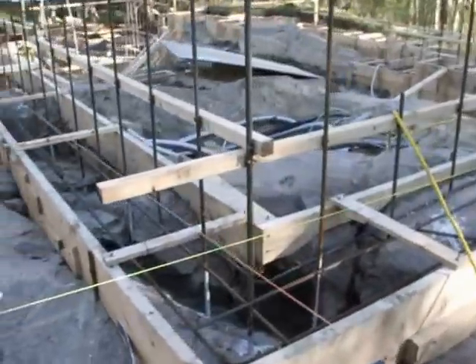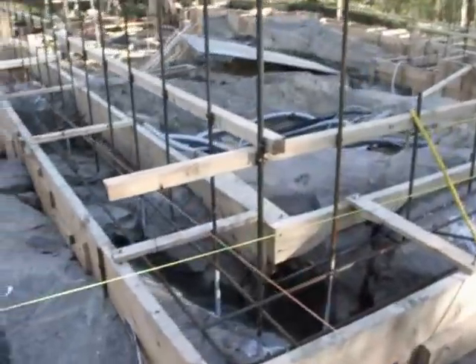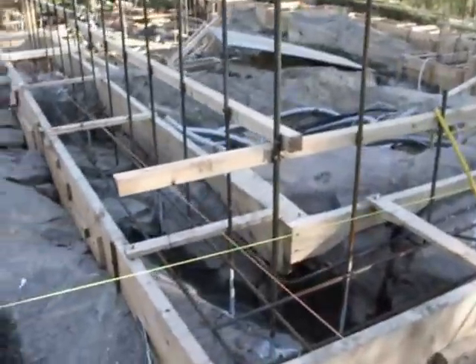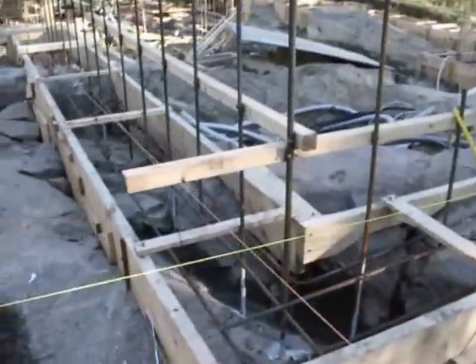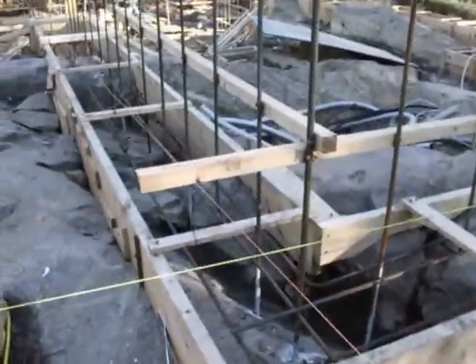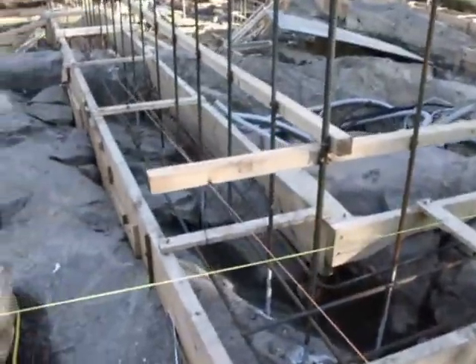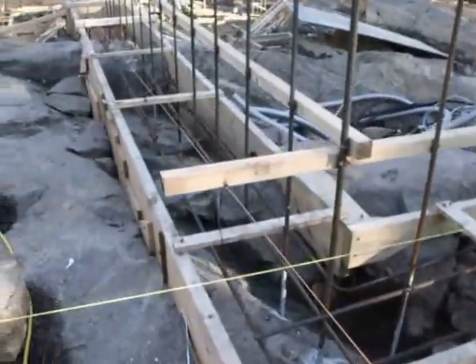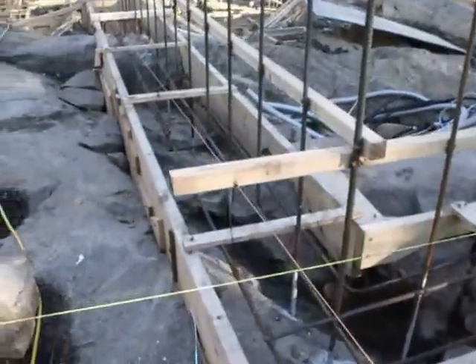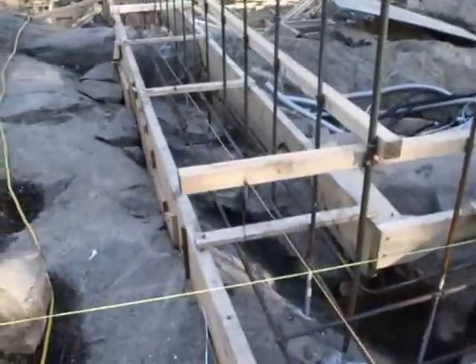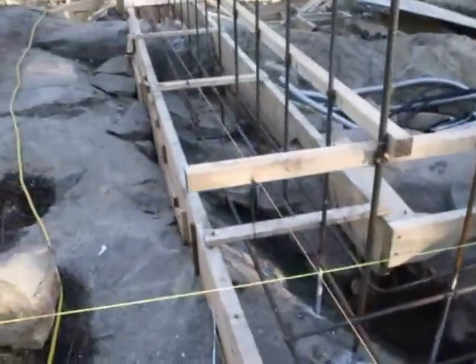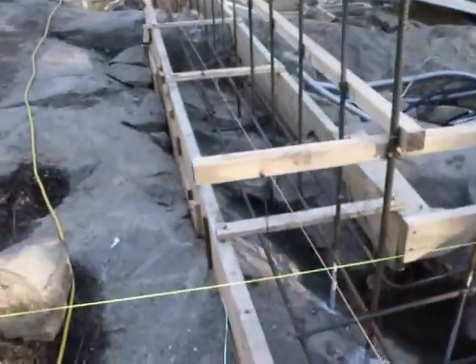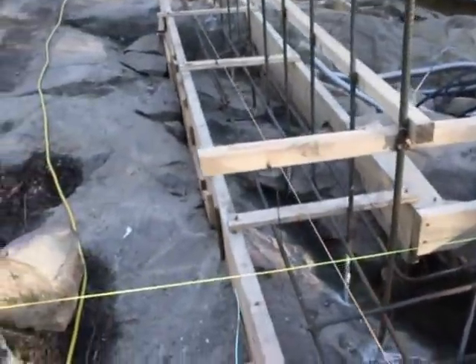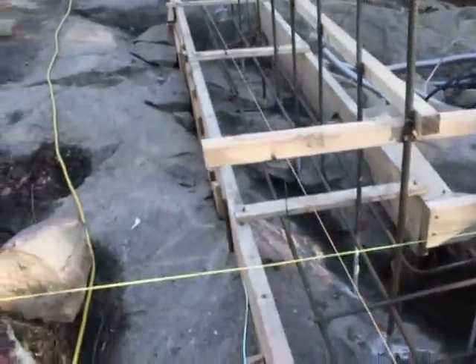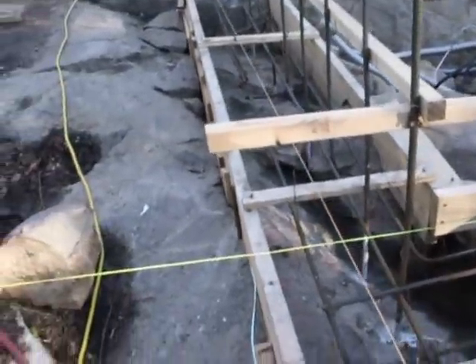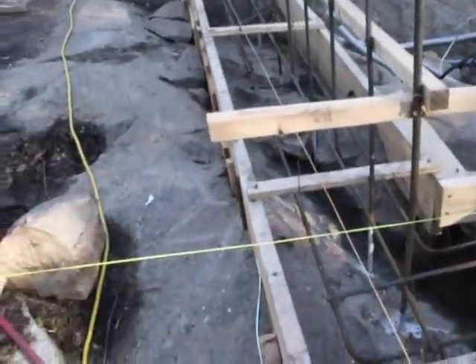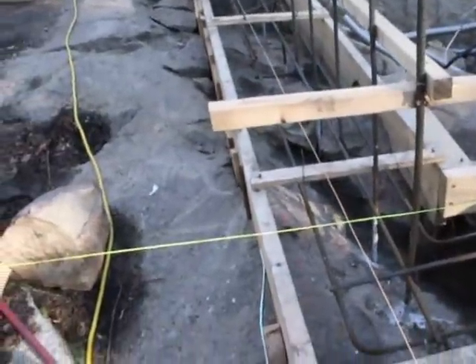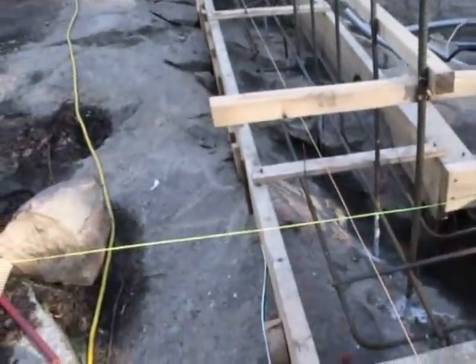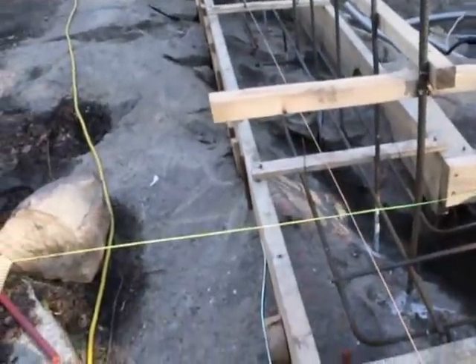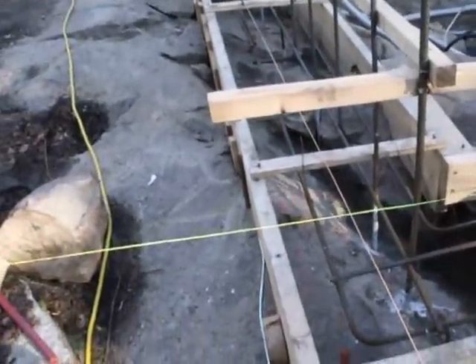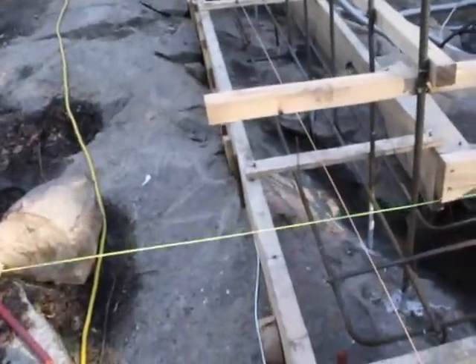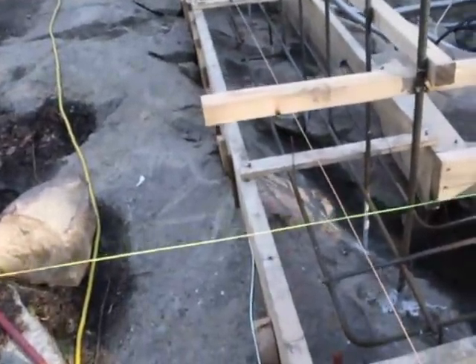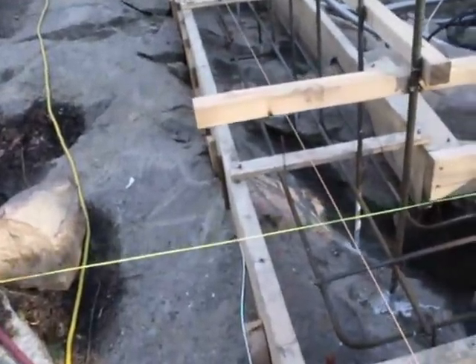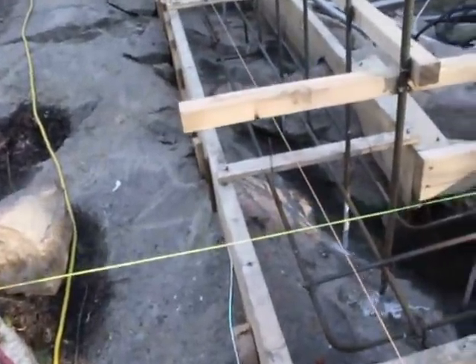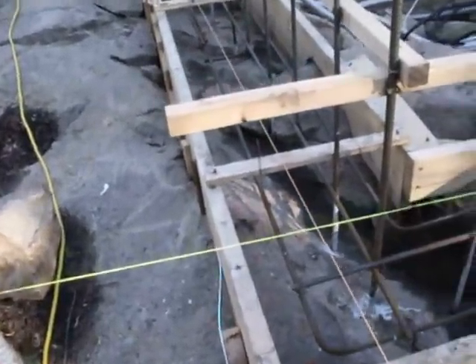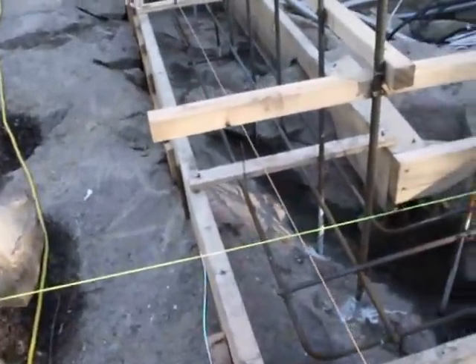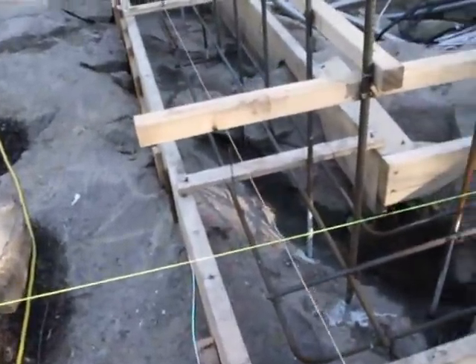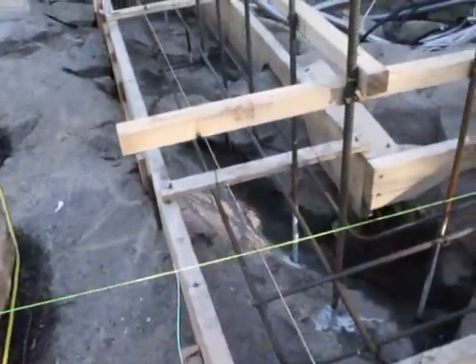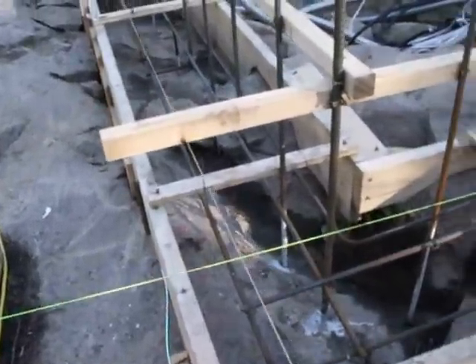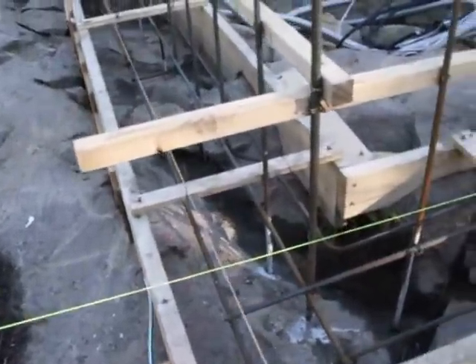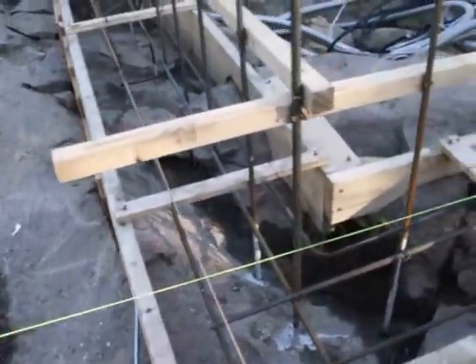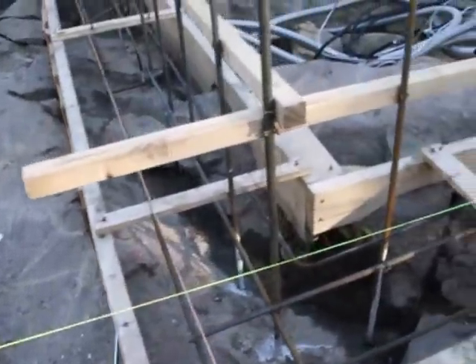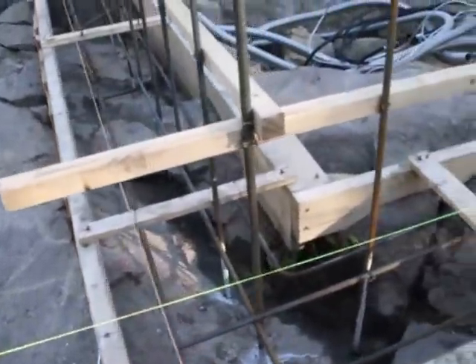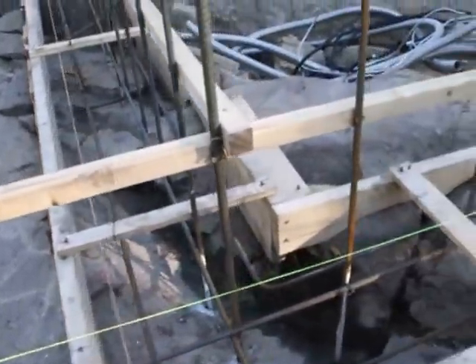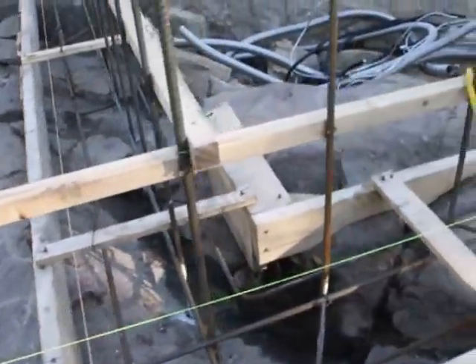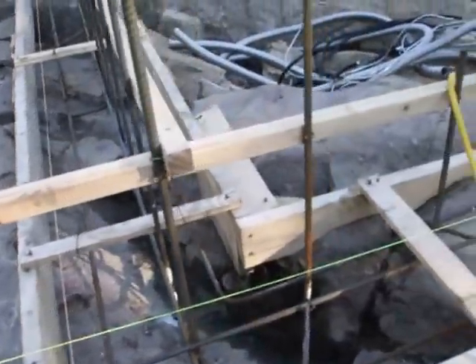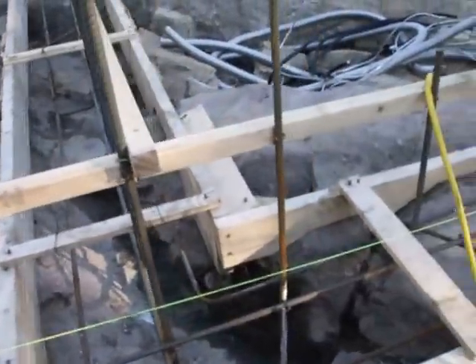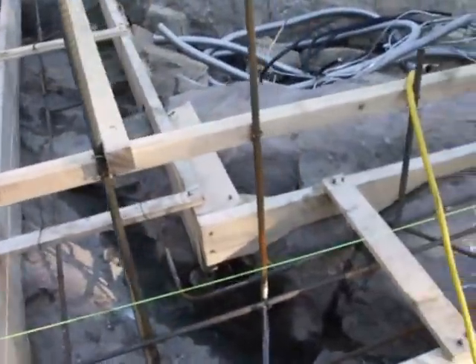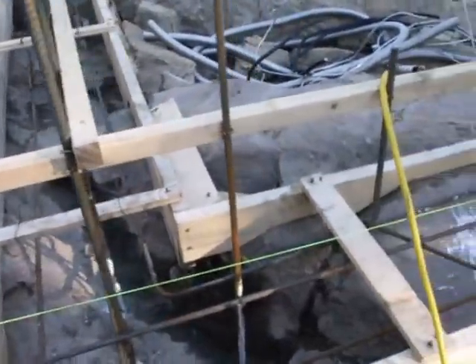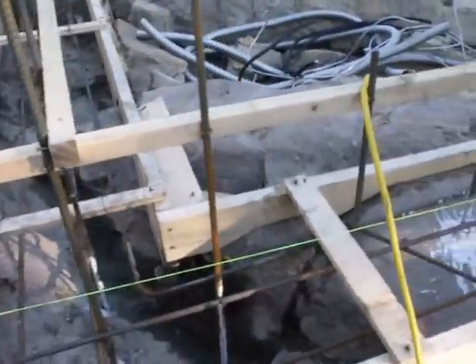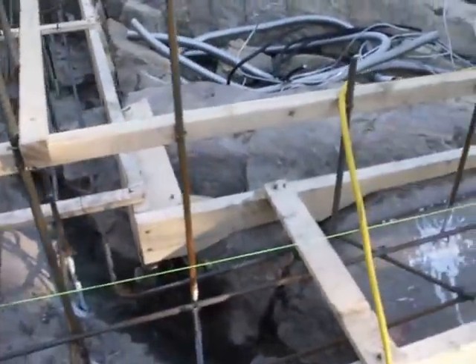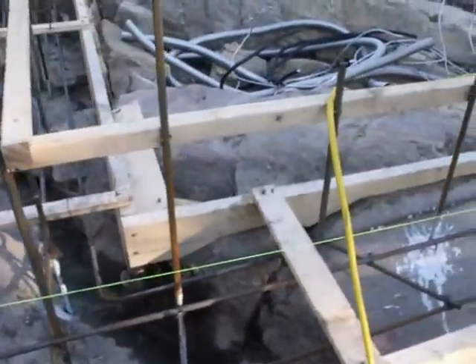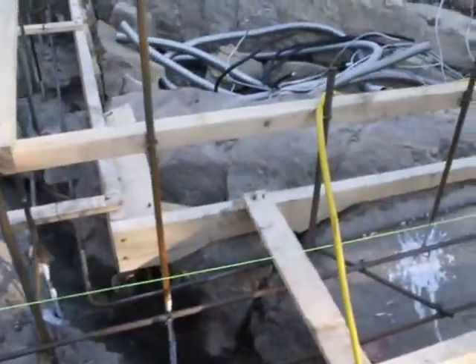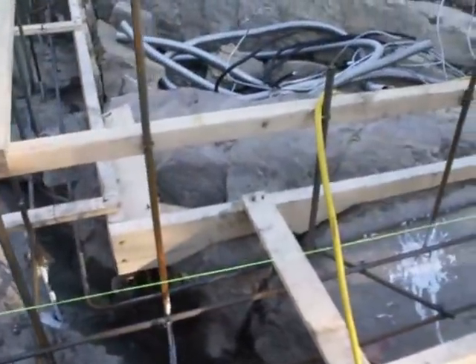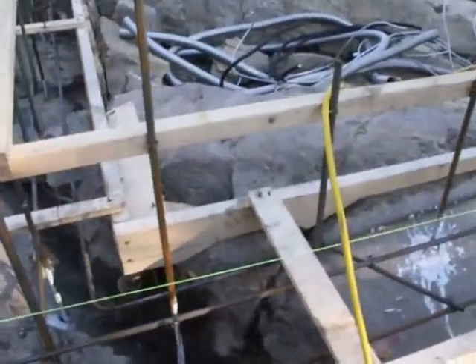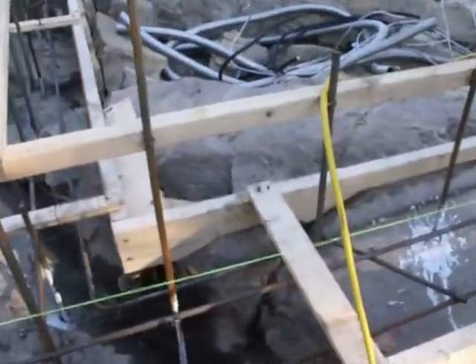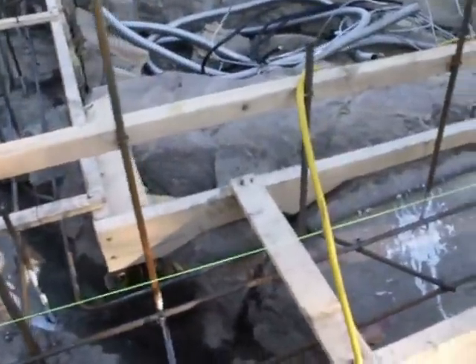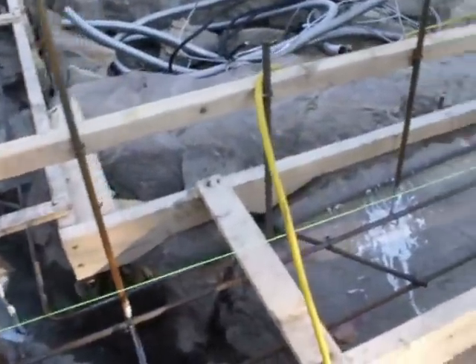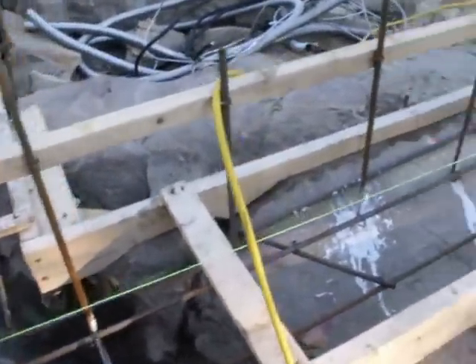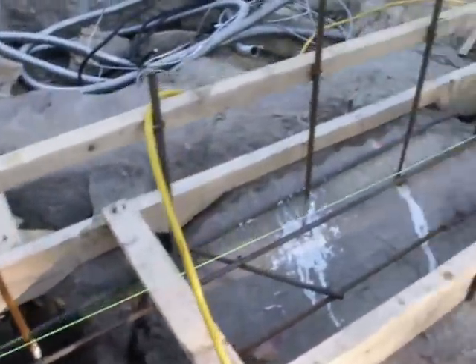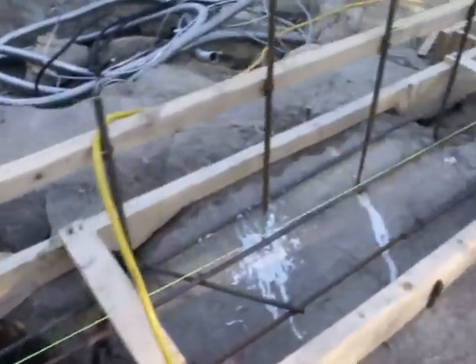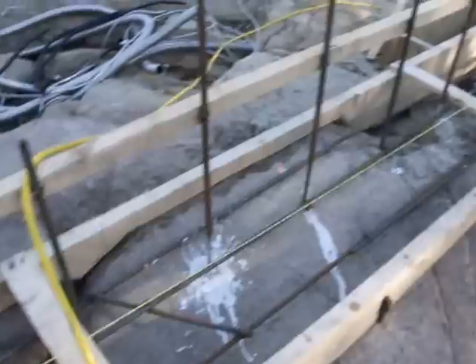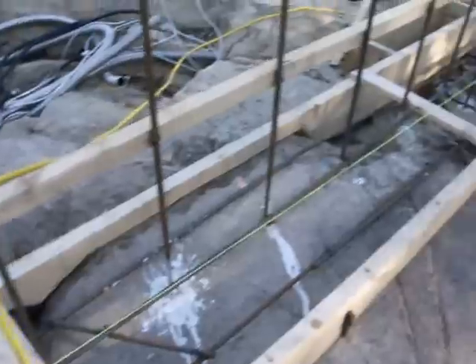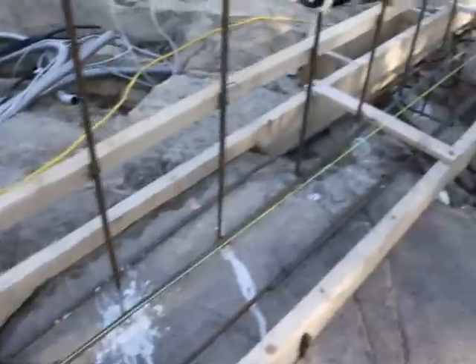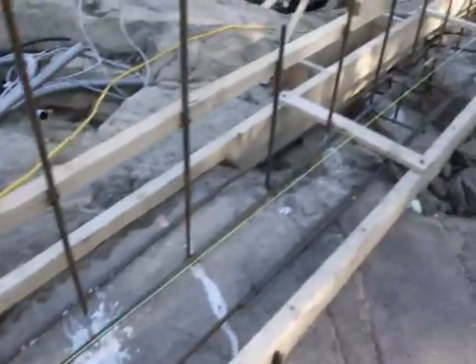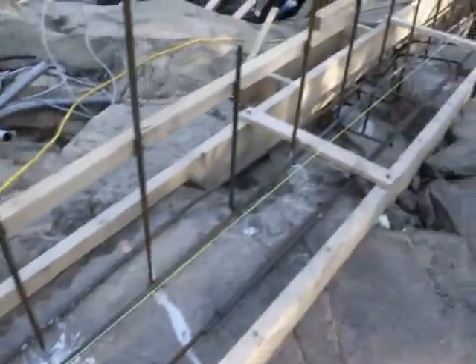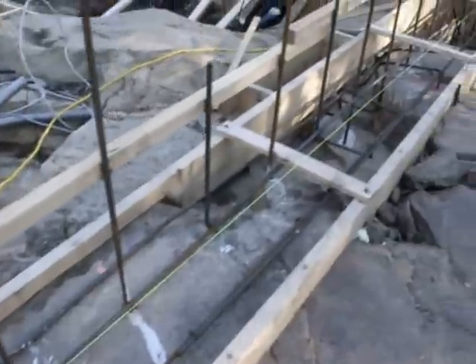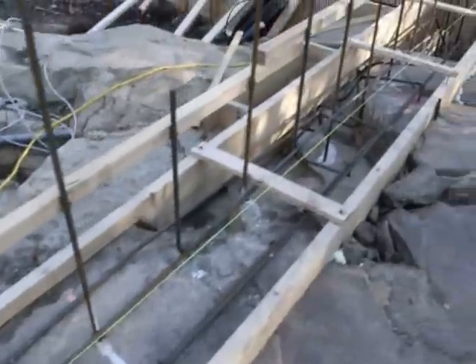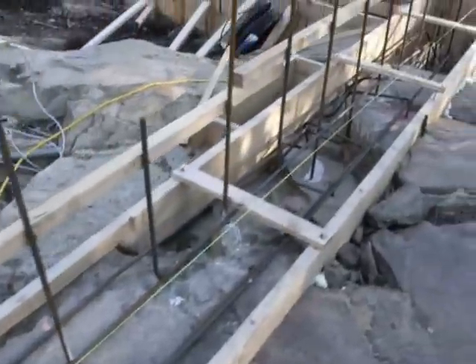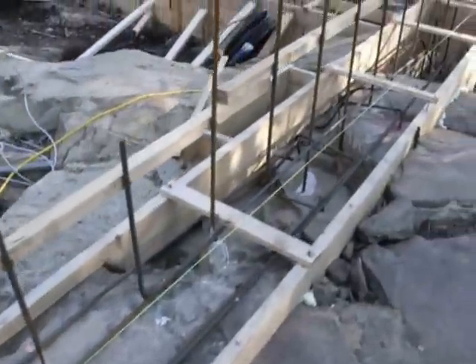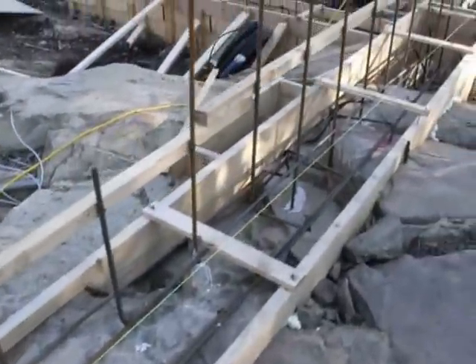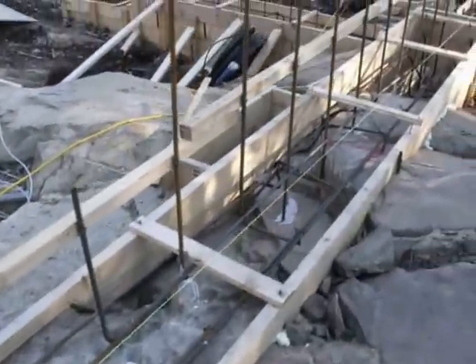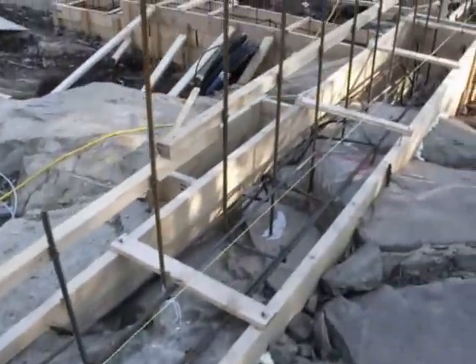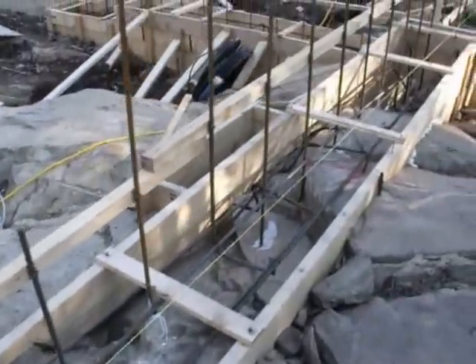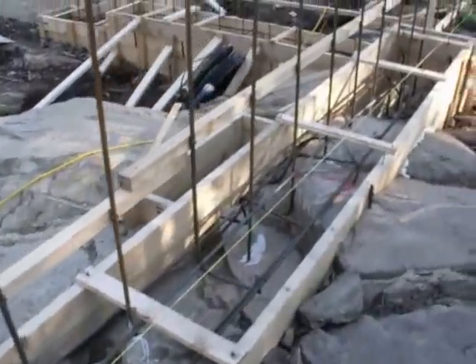Here's the footings, east end. Lots of metal. Let's carry on round south.